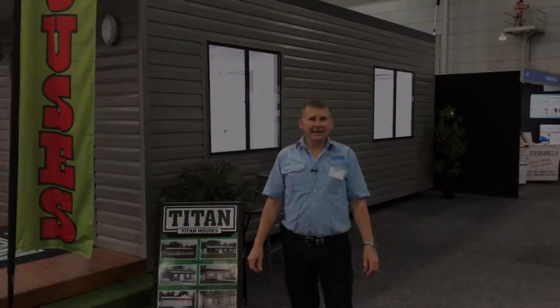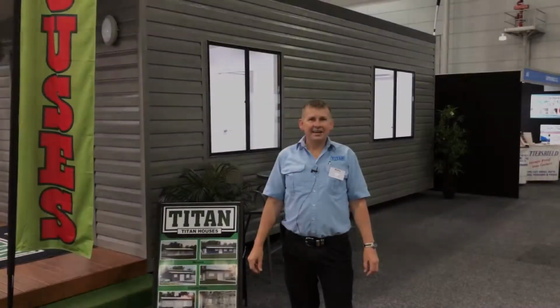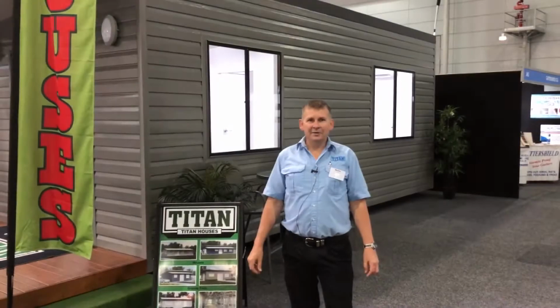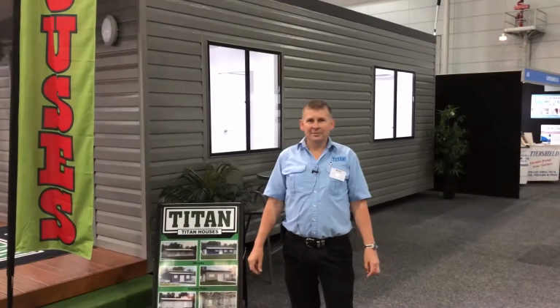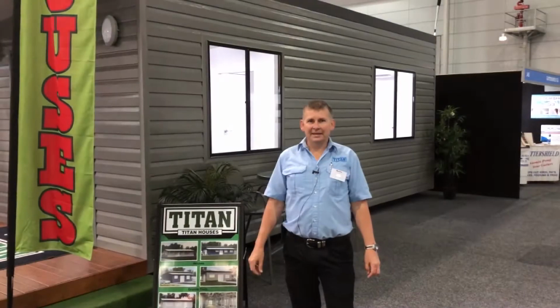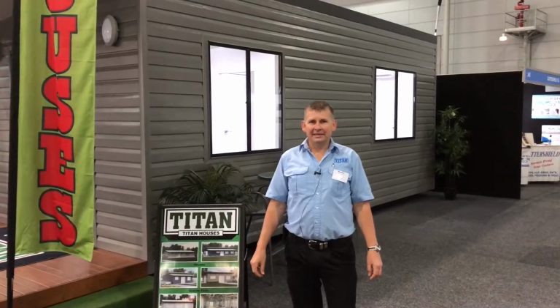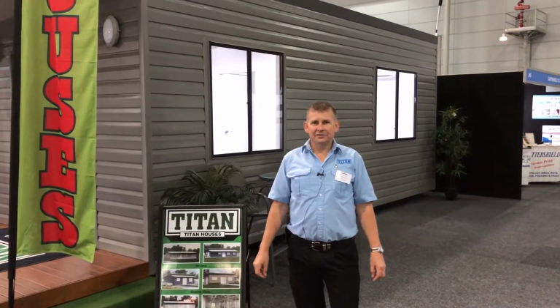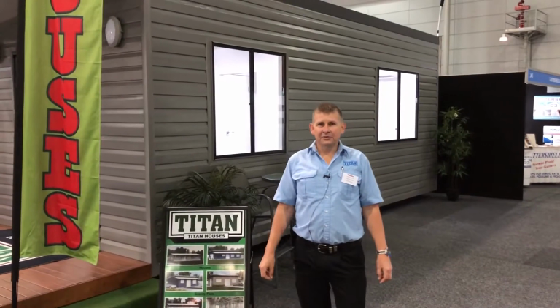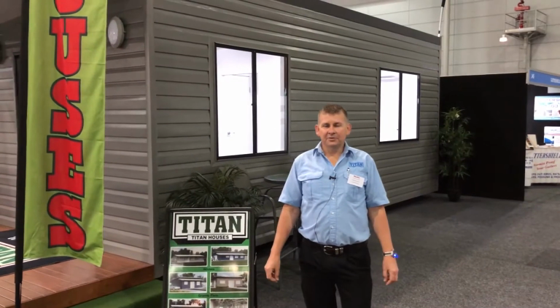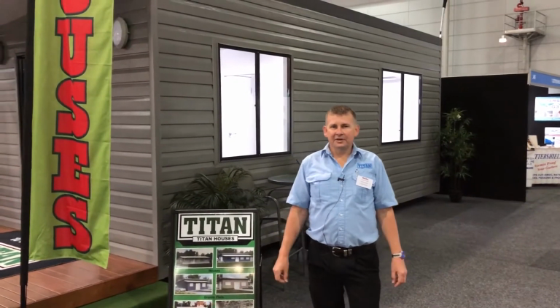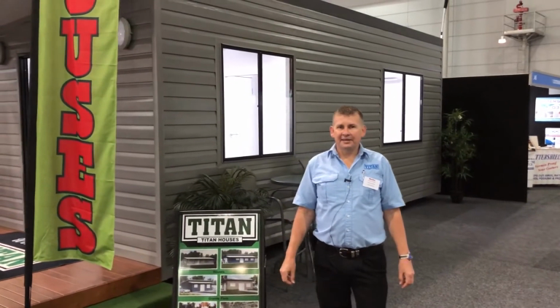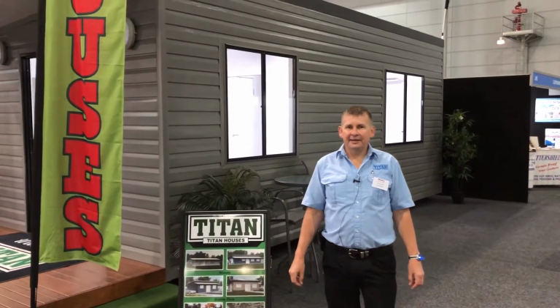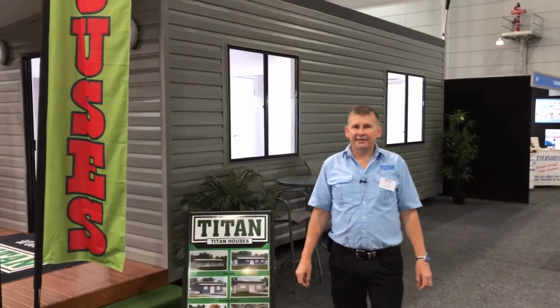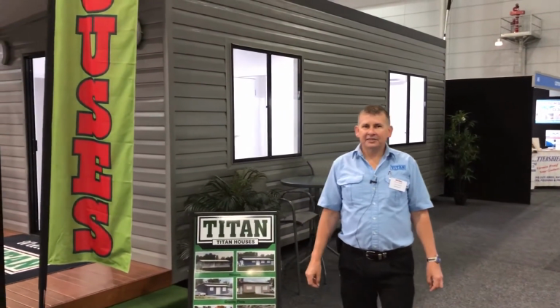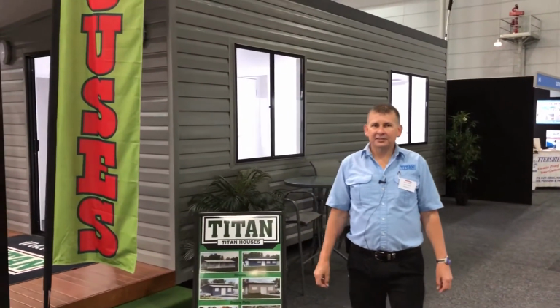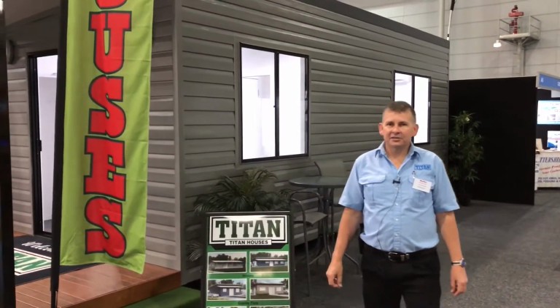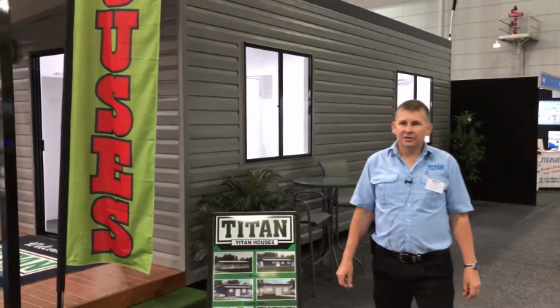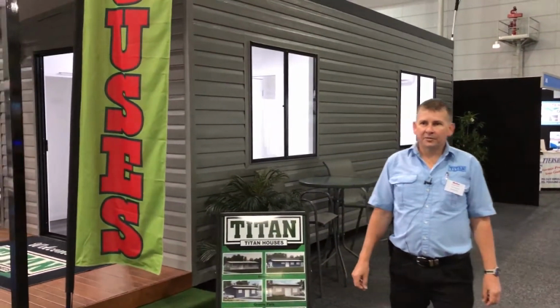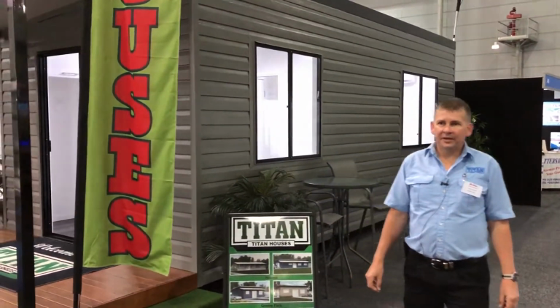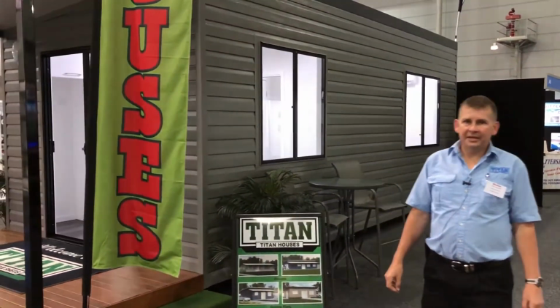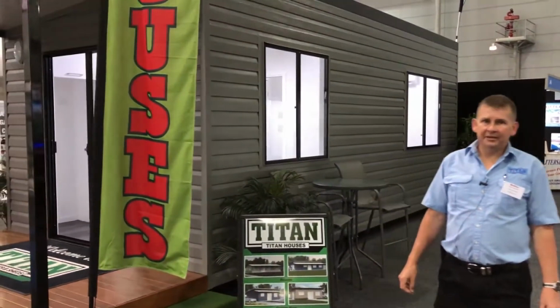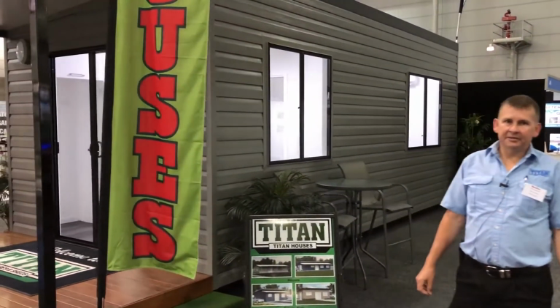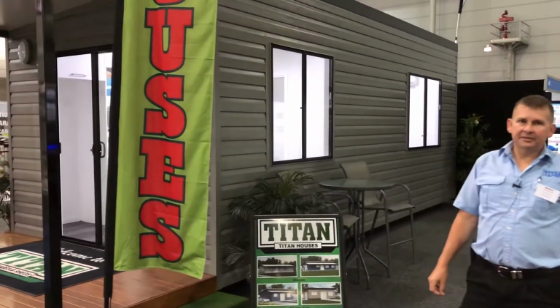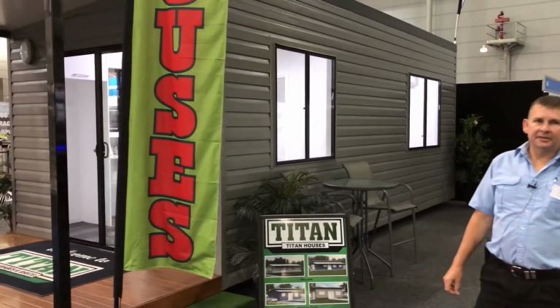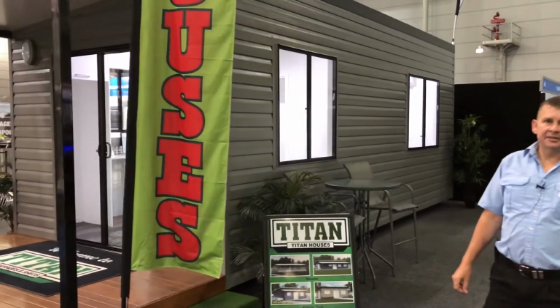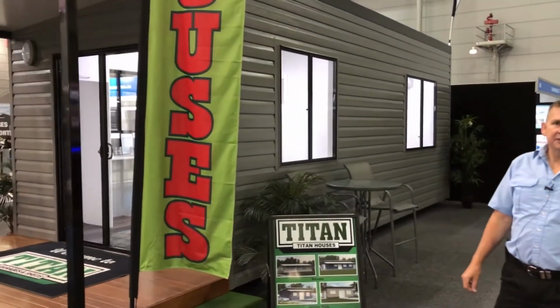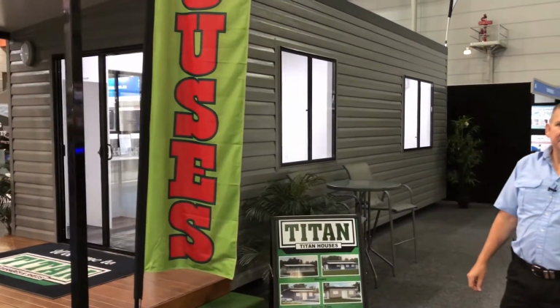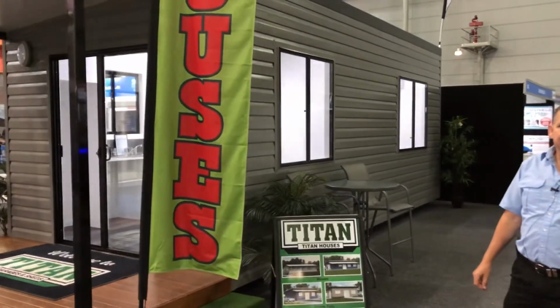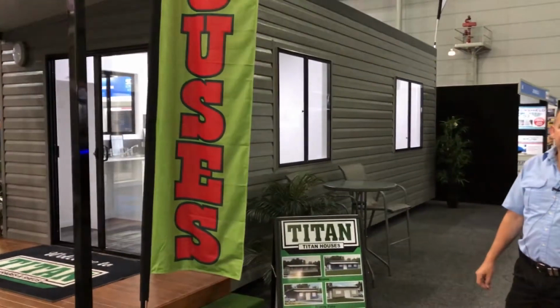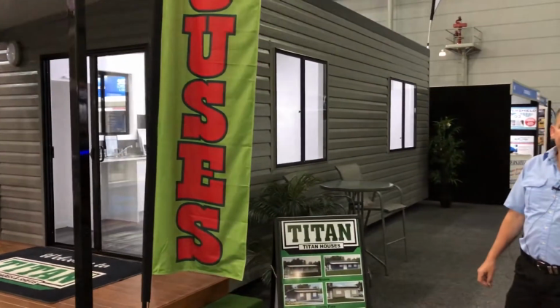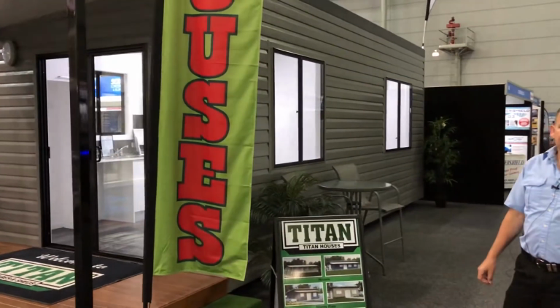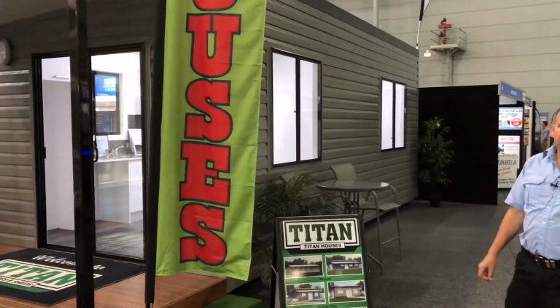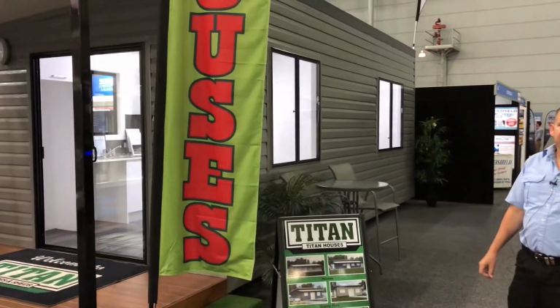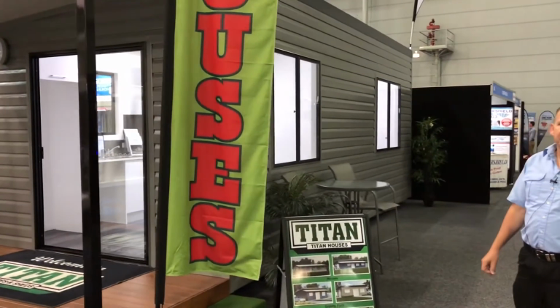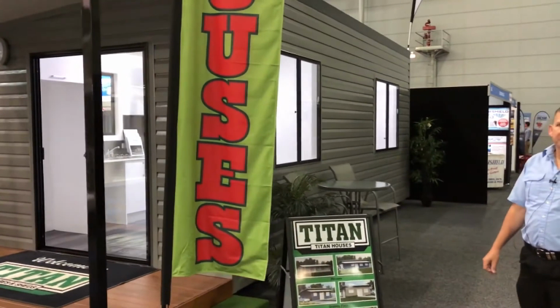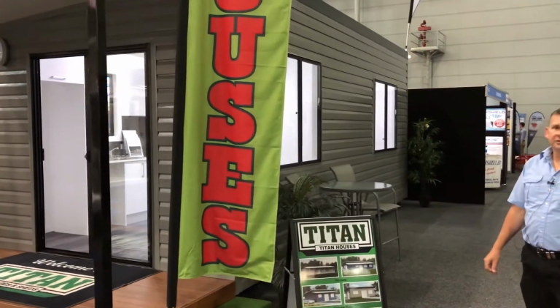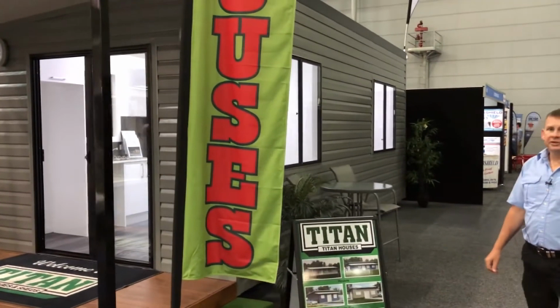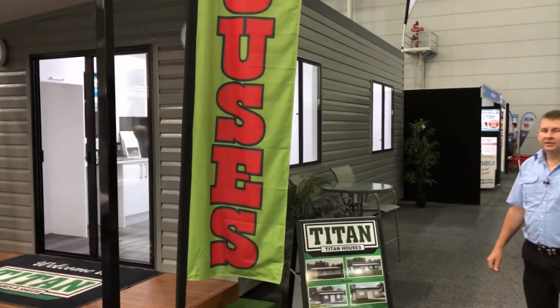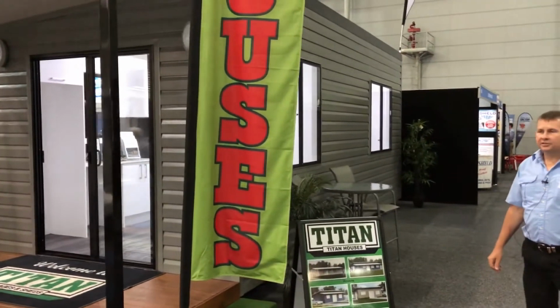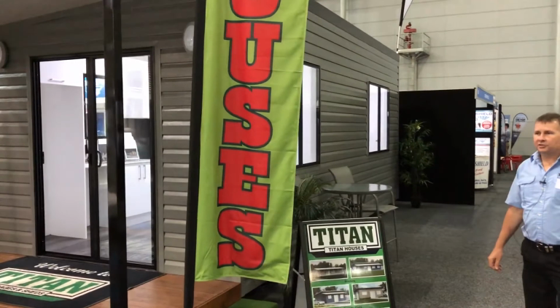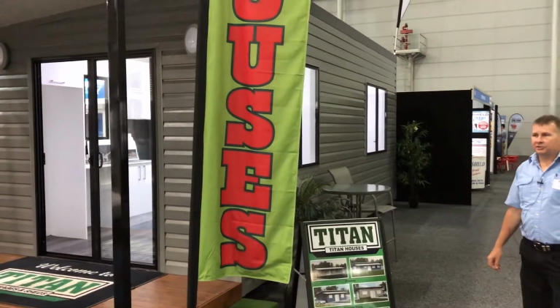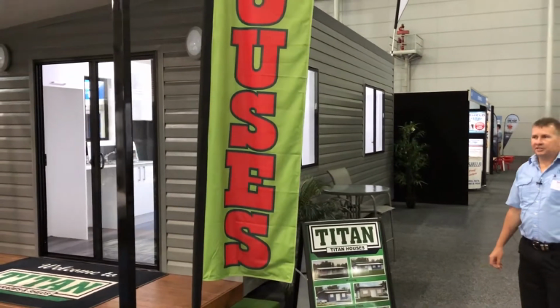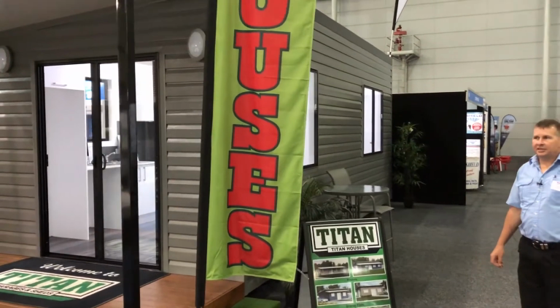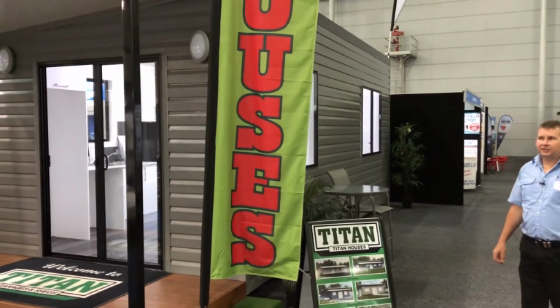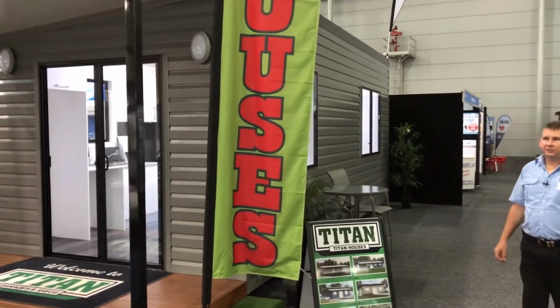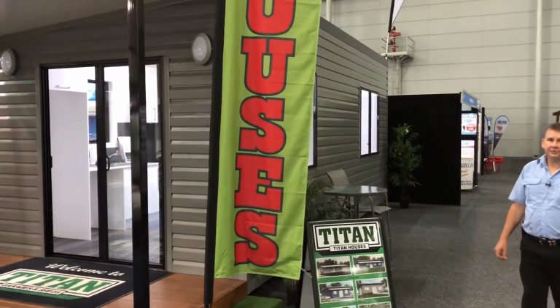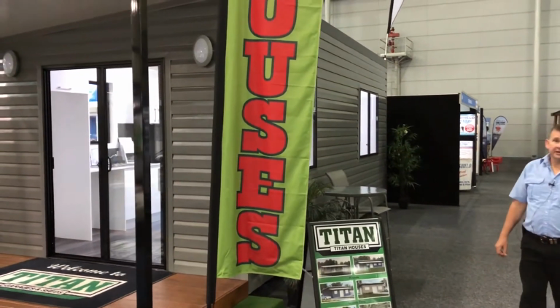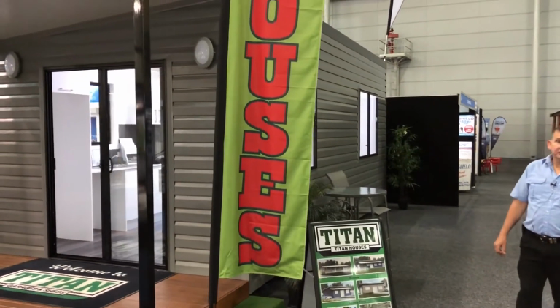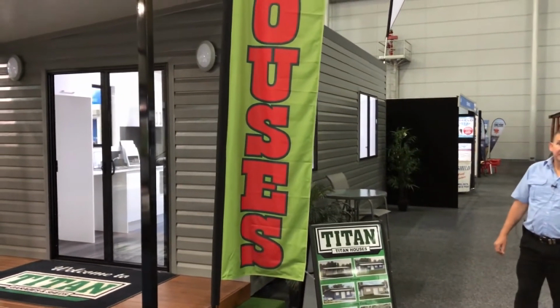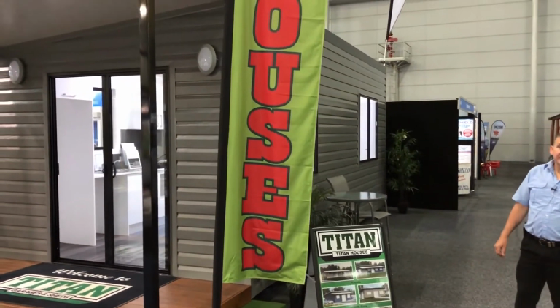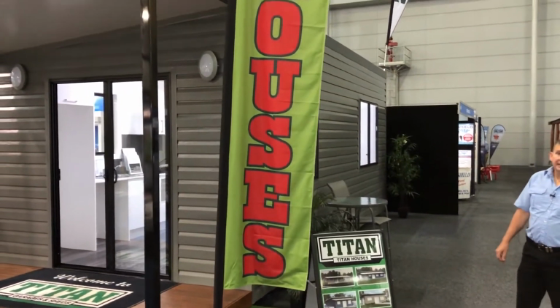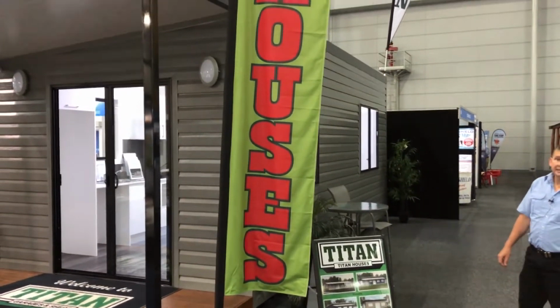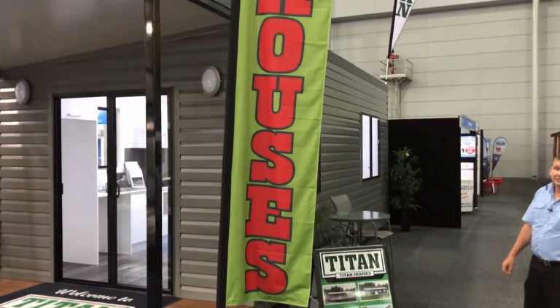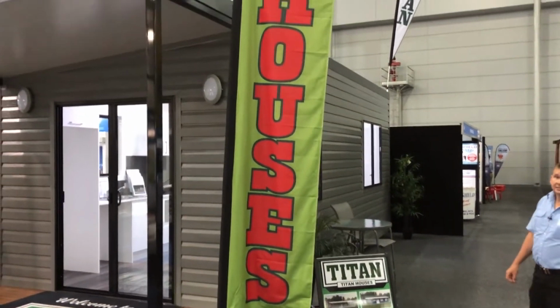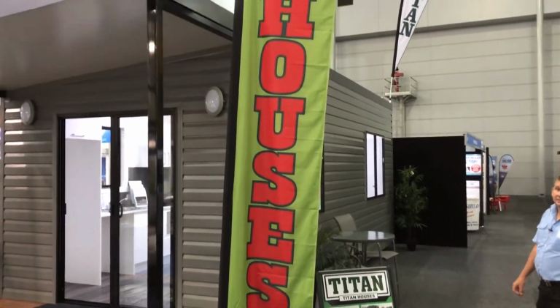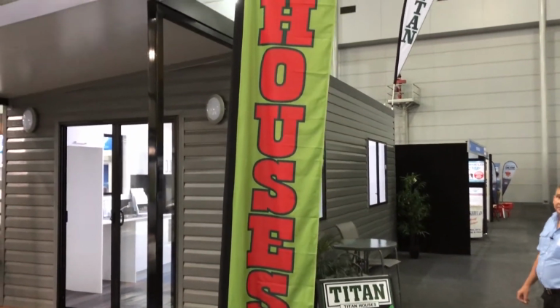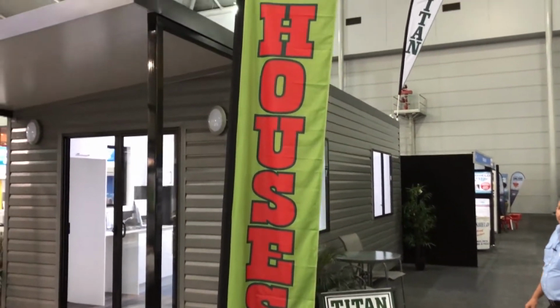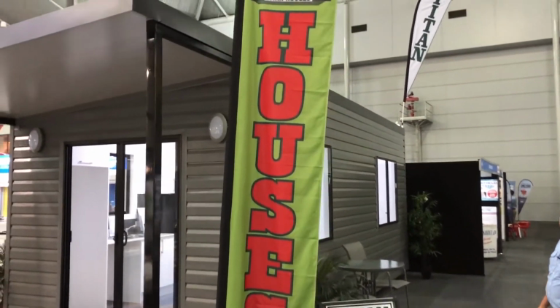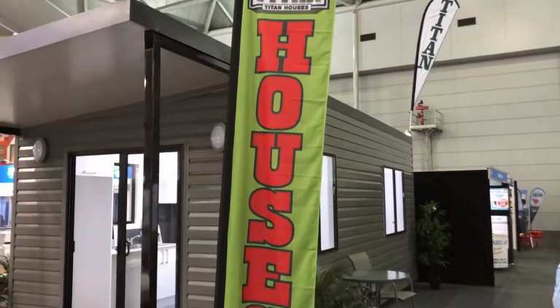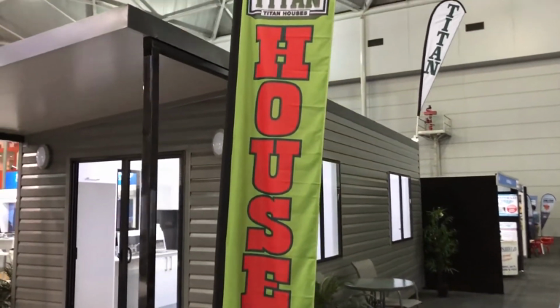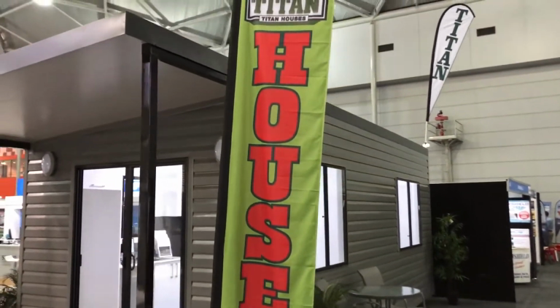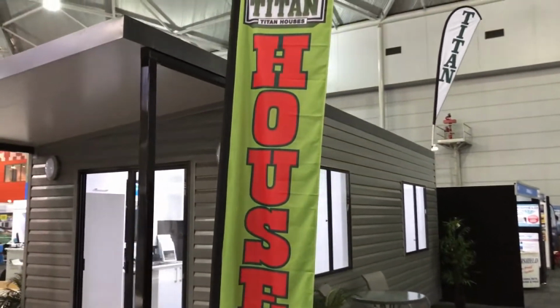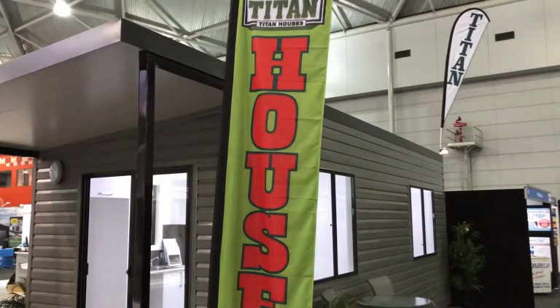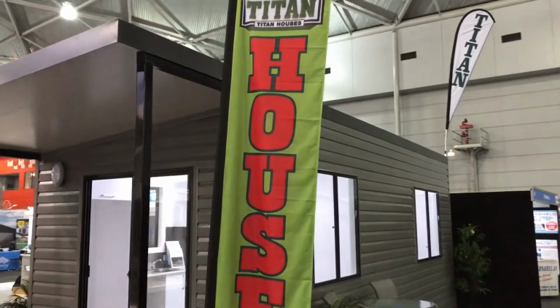G'day, I'm Dallas from Titan Garages. We're here at the Brisbane Home Show. I'd just like to take you through our tiny house that we've got on display.